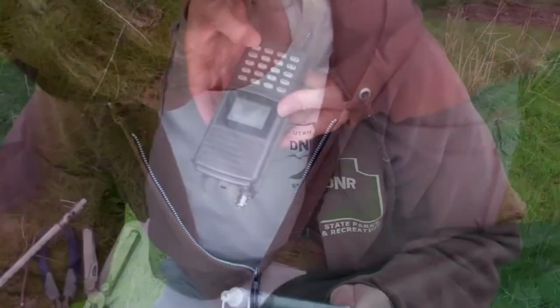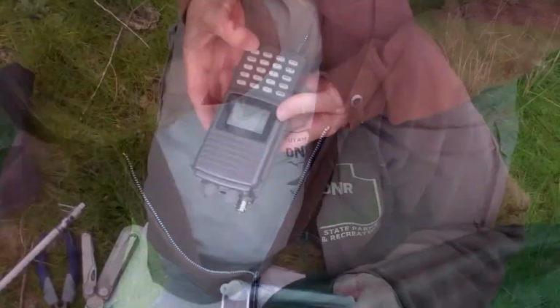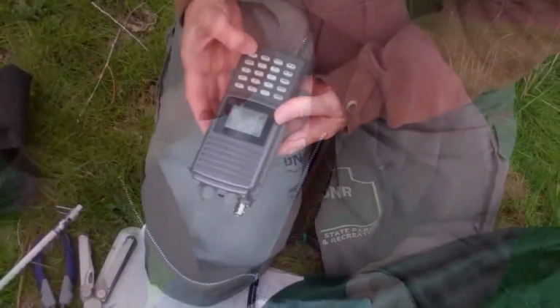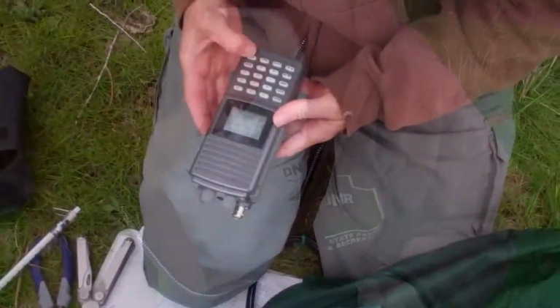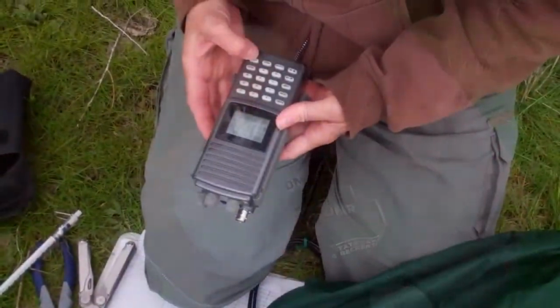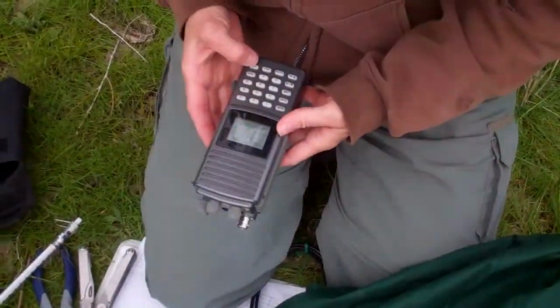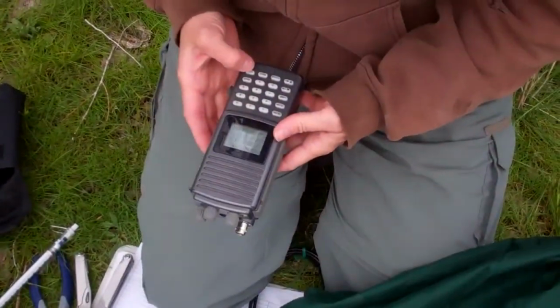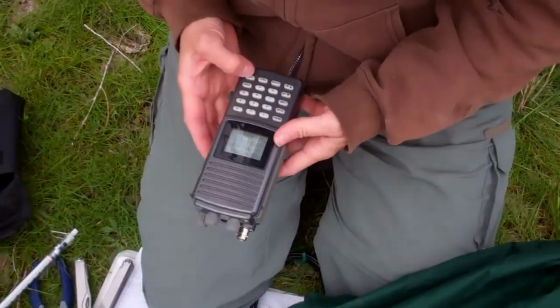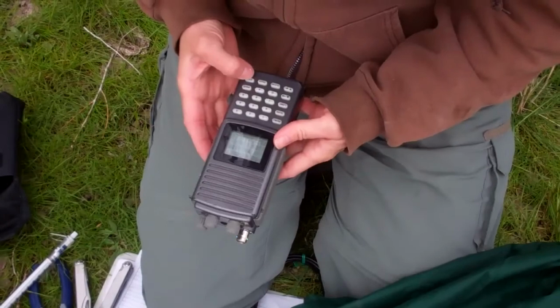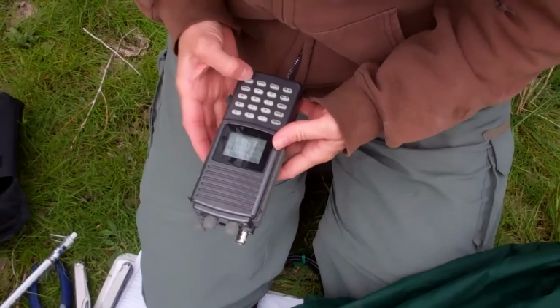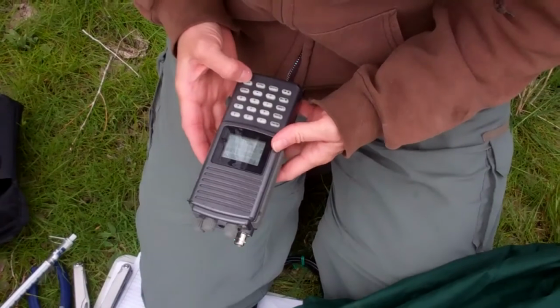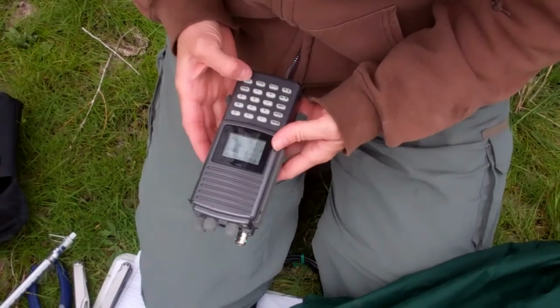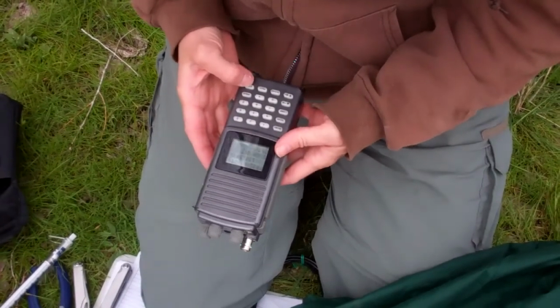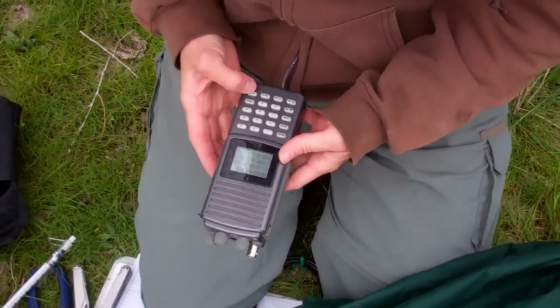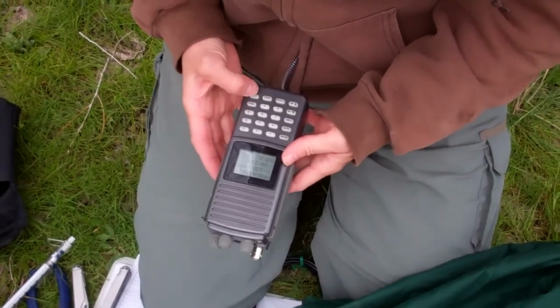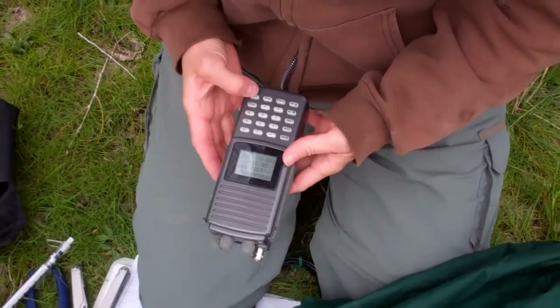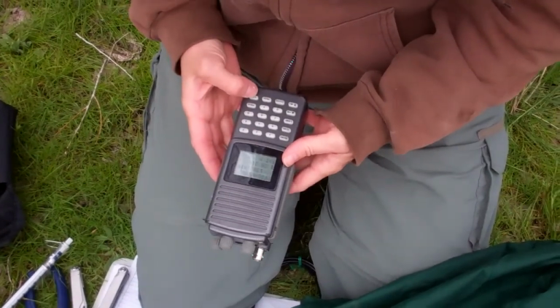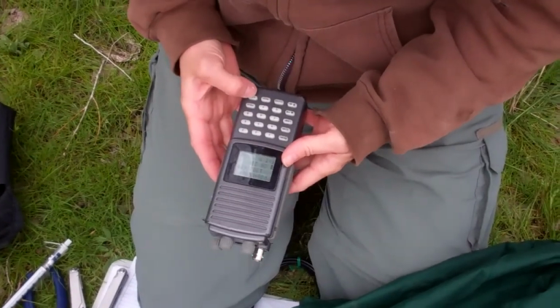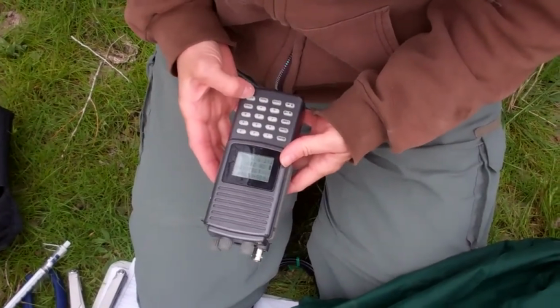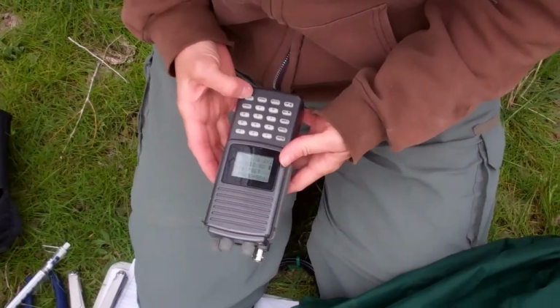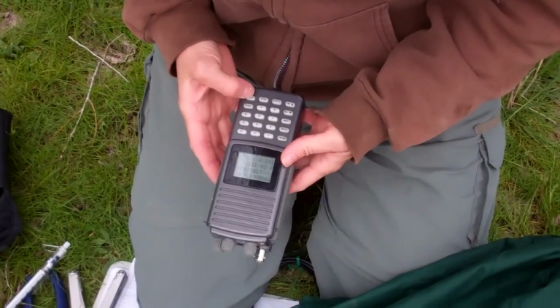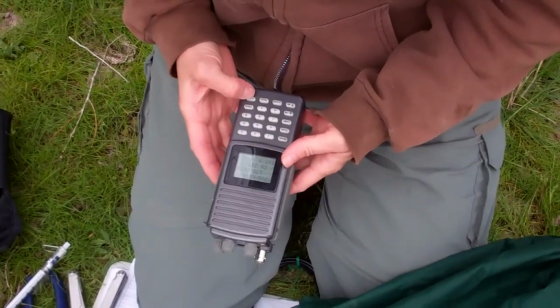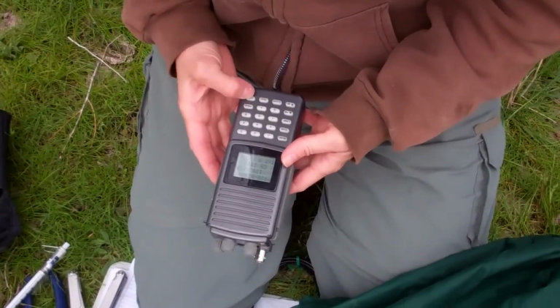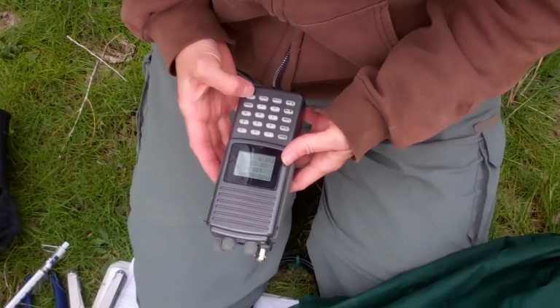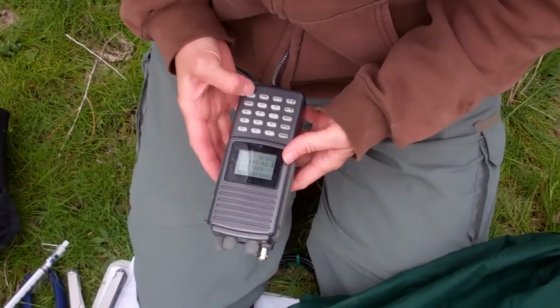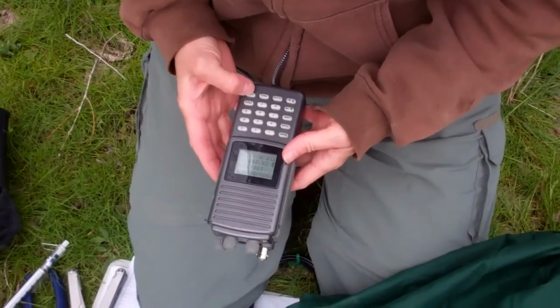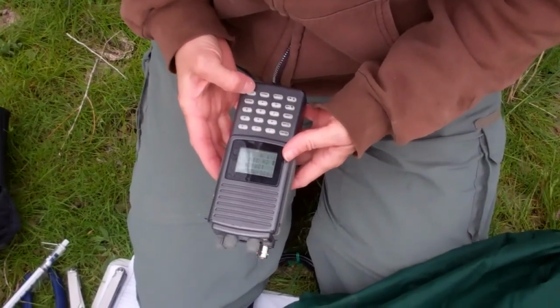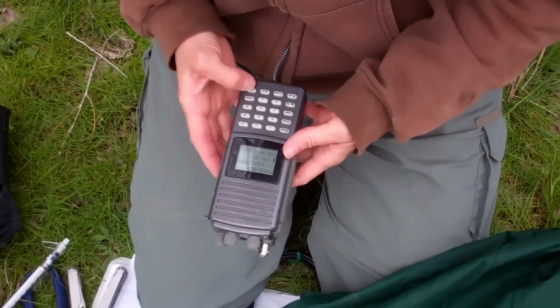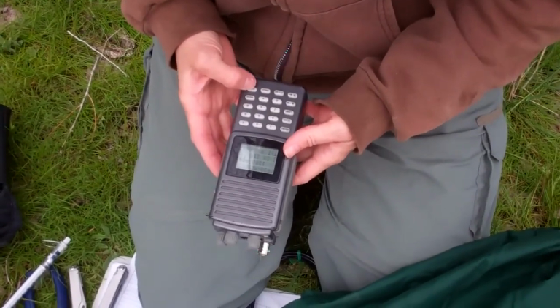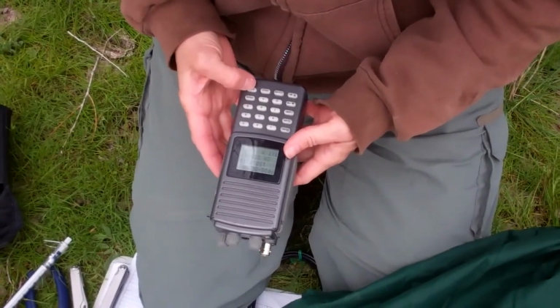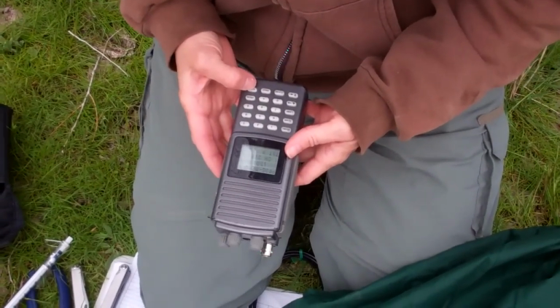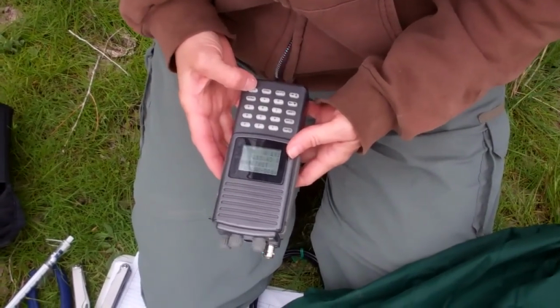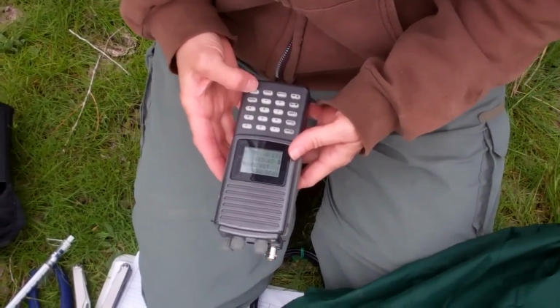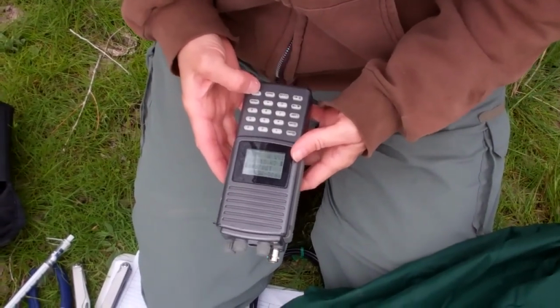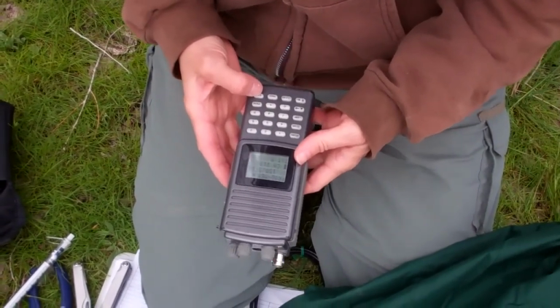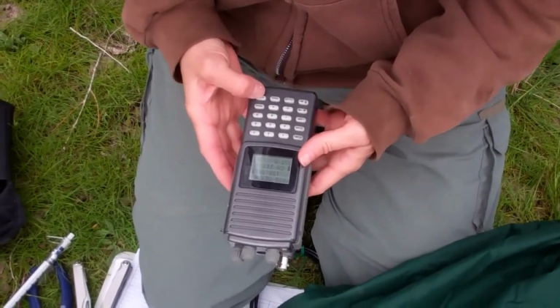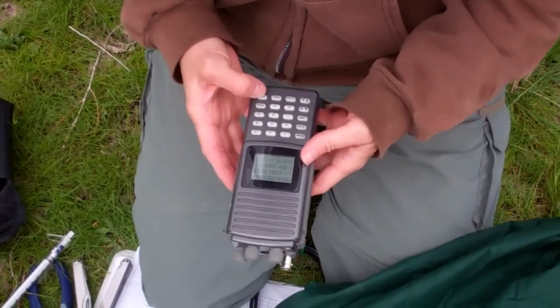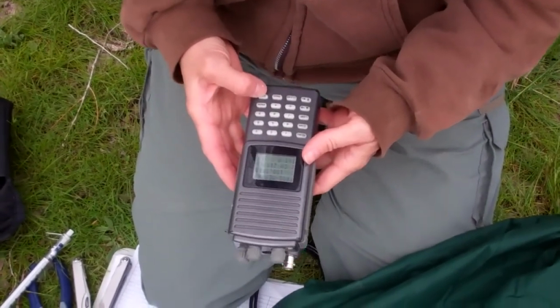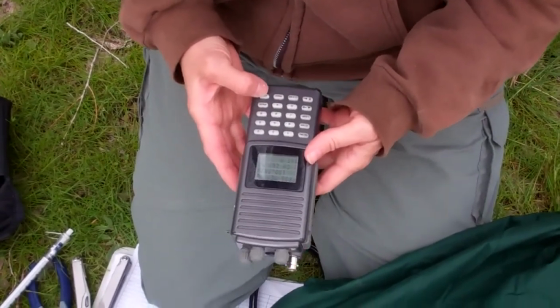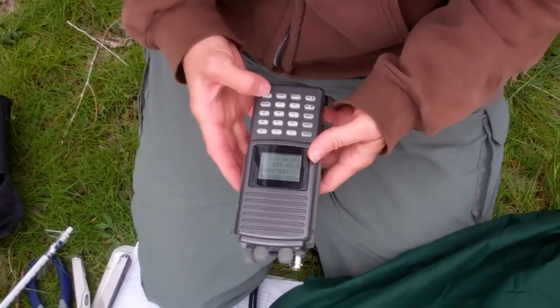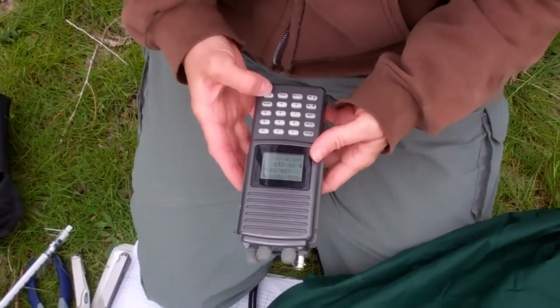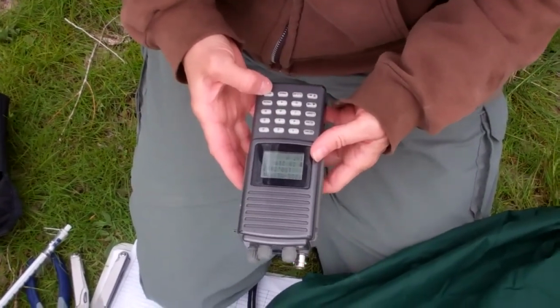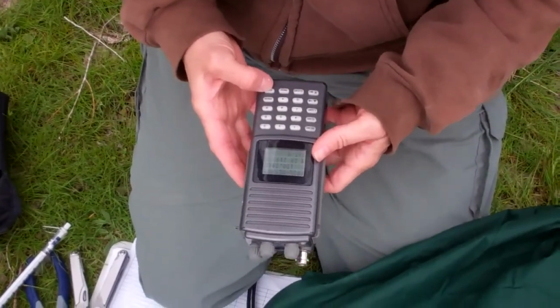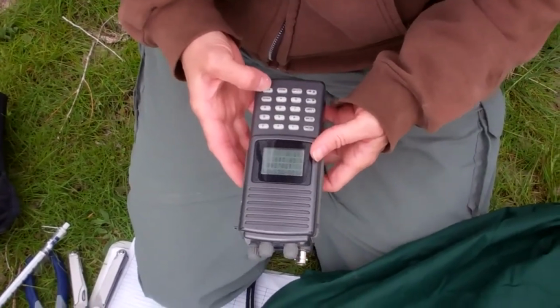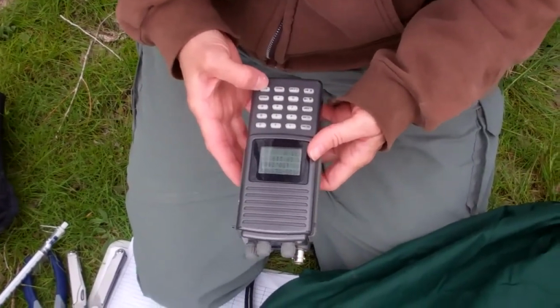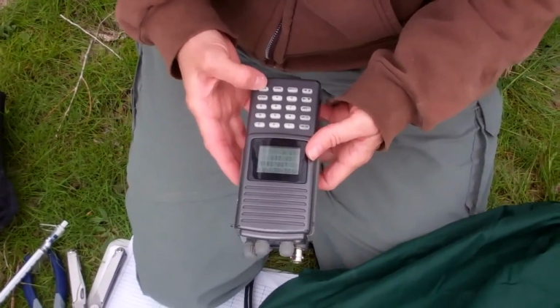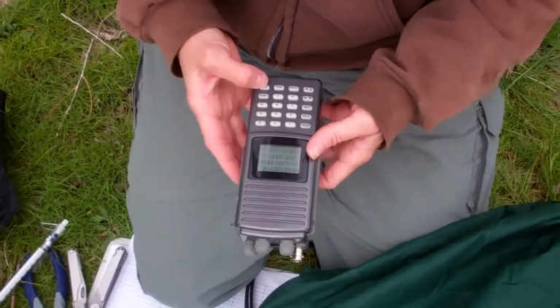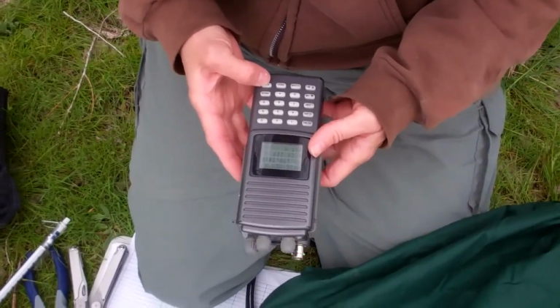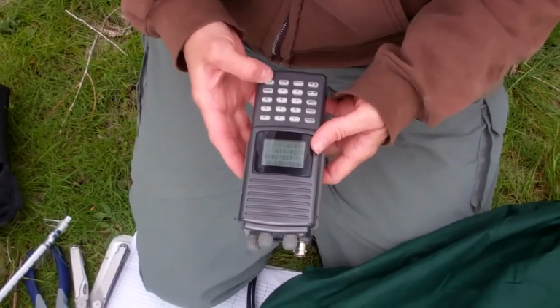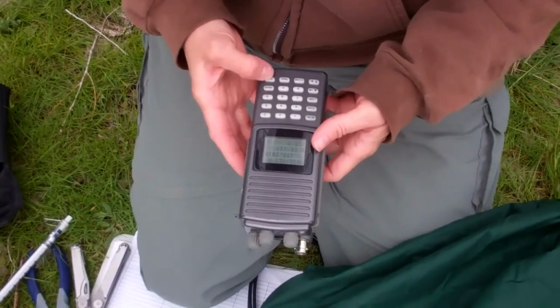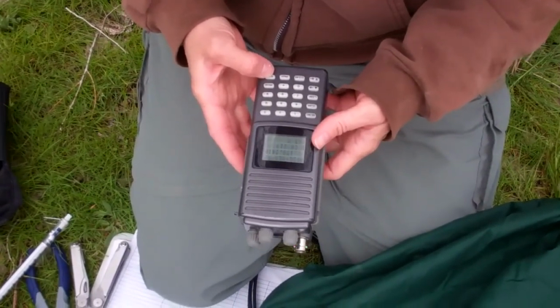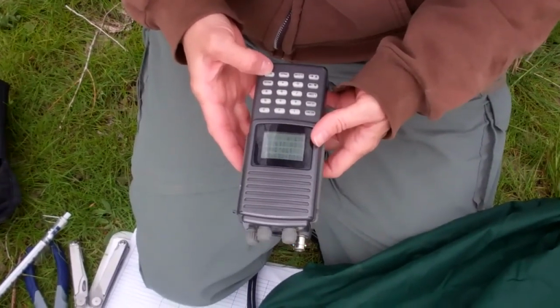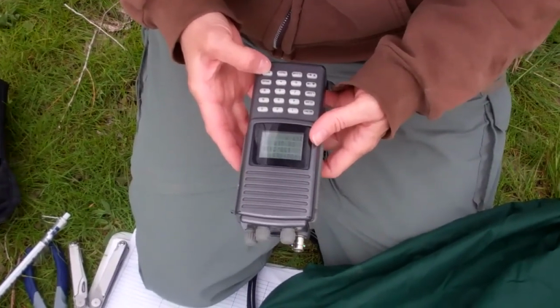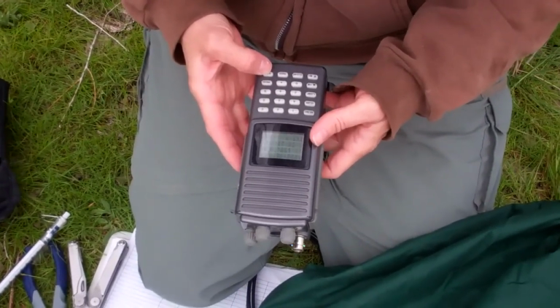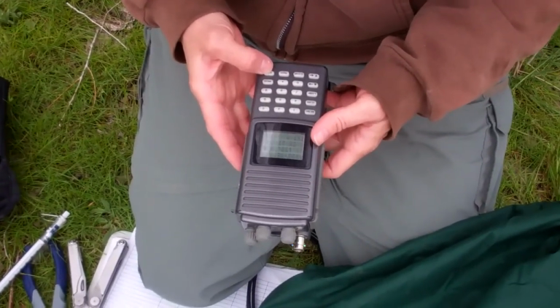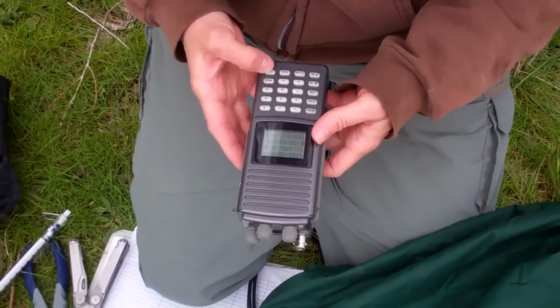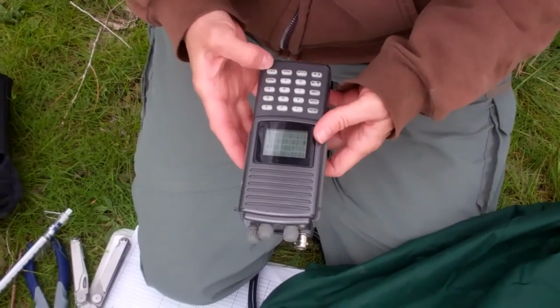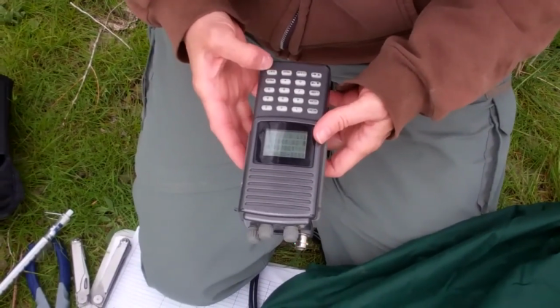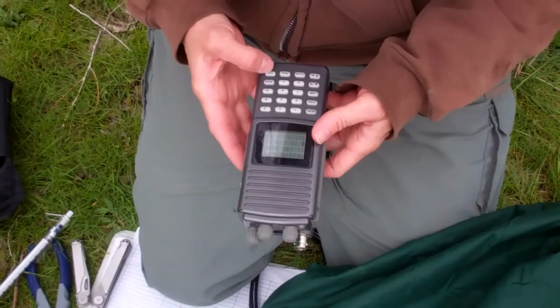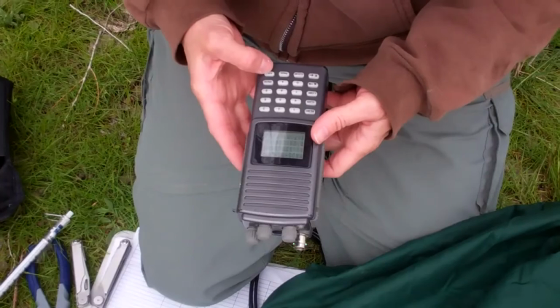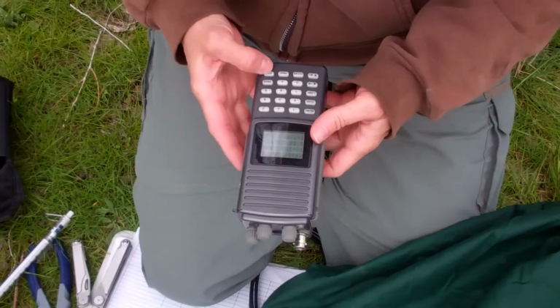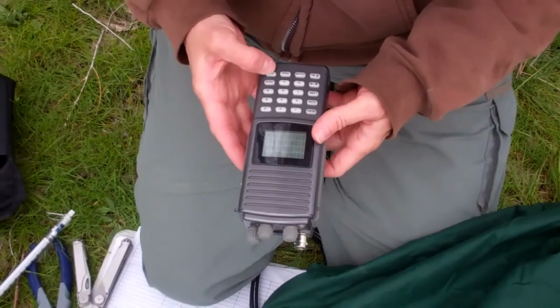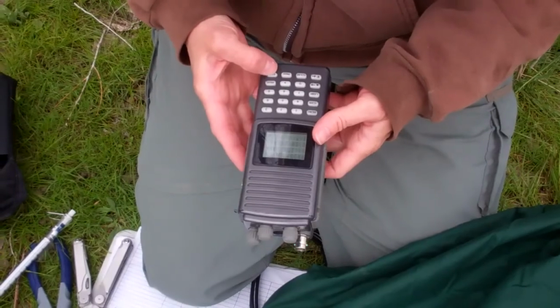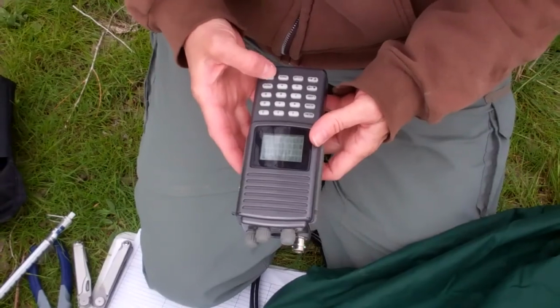We want to check that radio collar and make sure that it is working before we turn him loose. And sure enough, there are beeps.